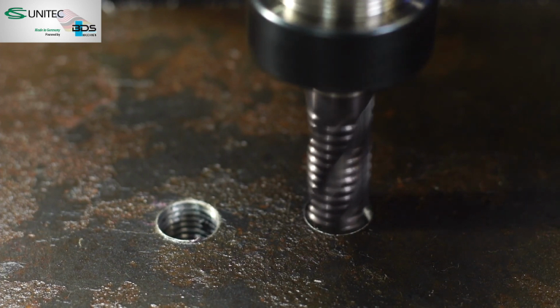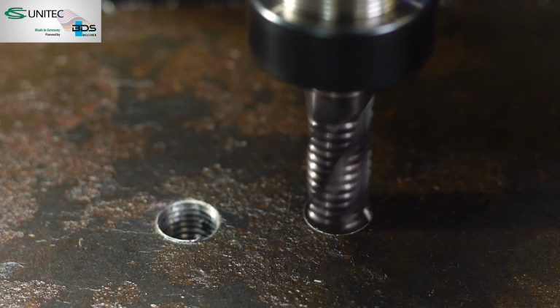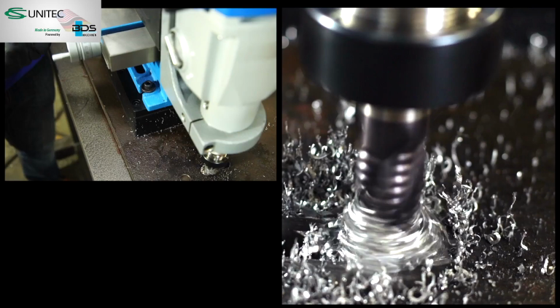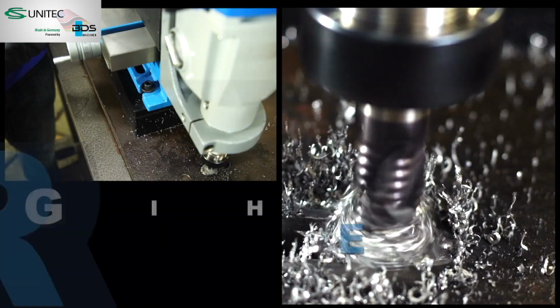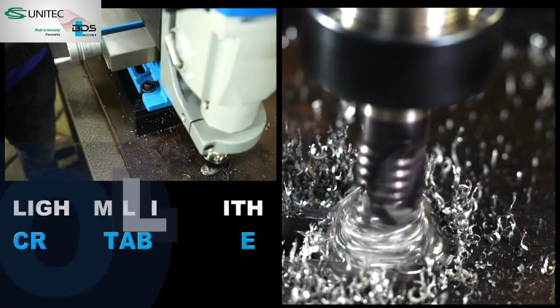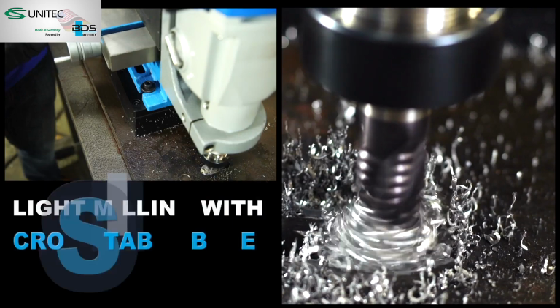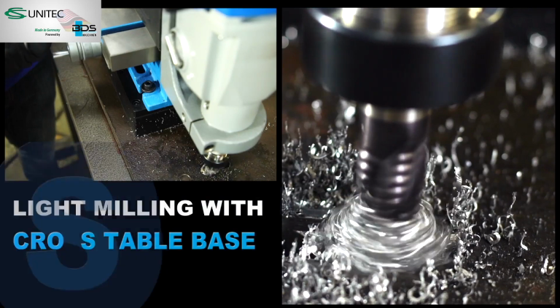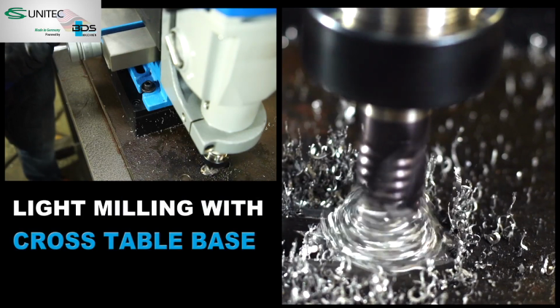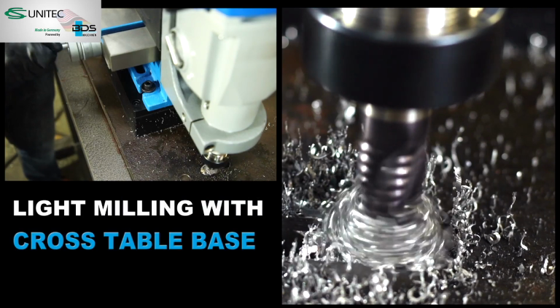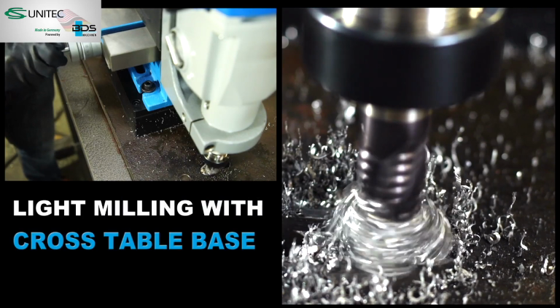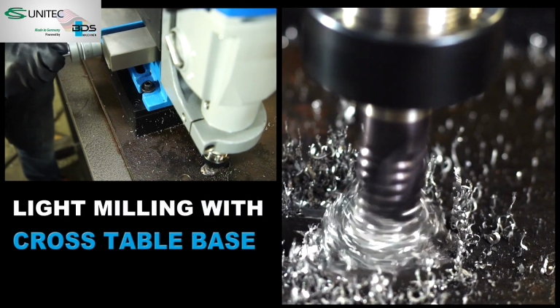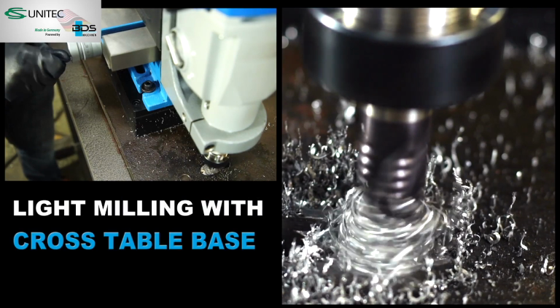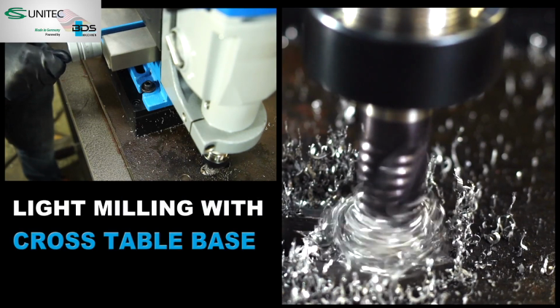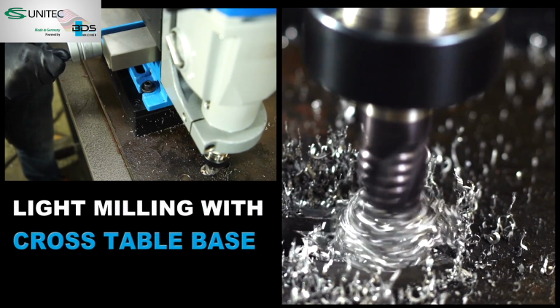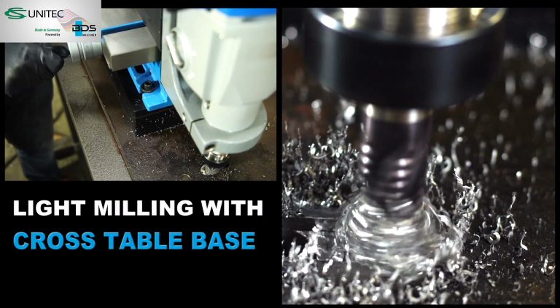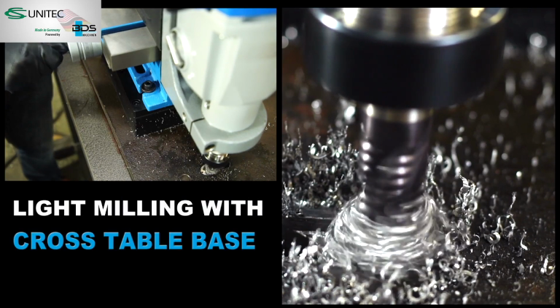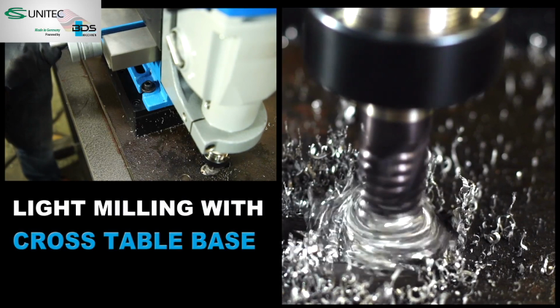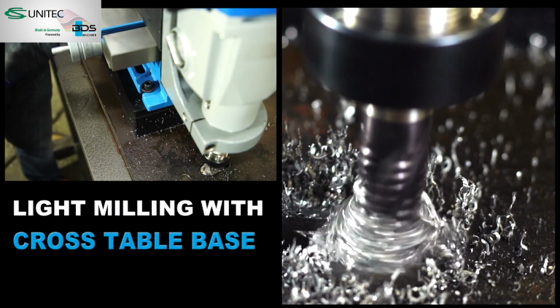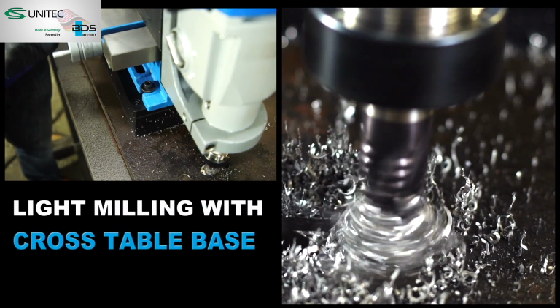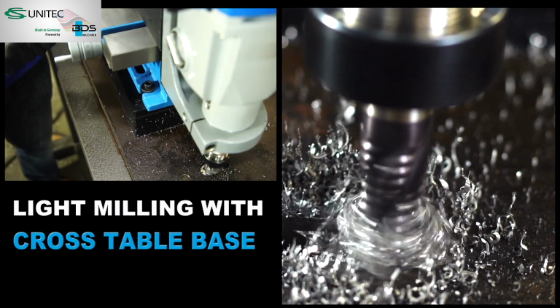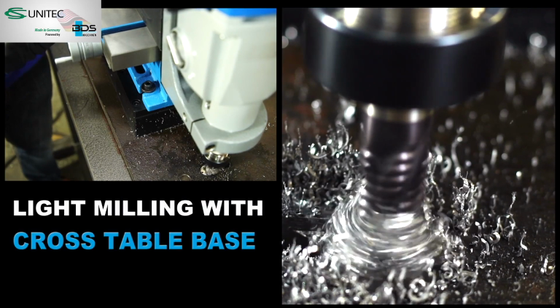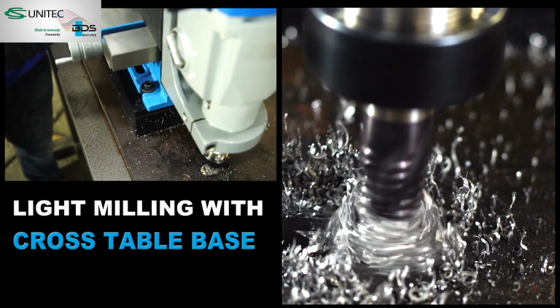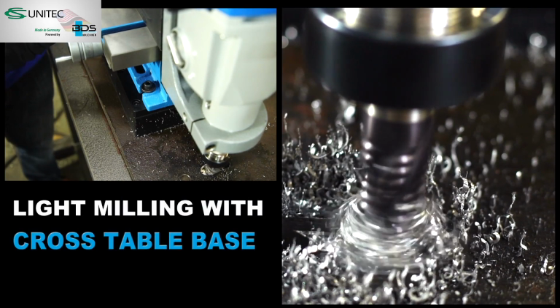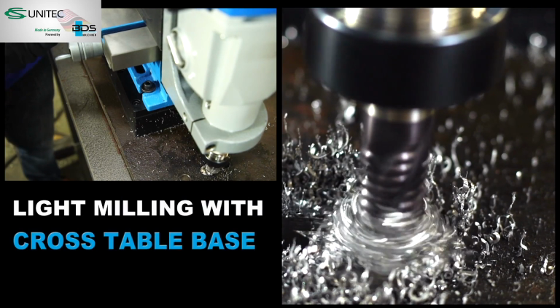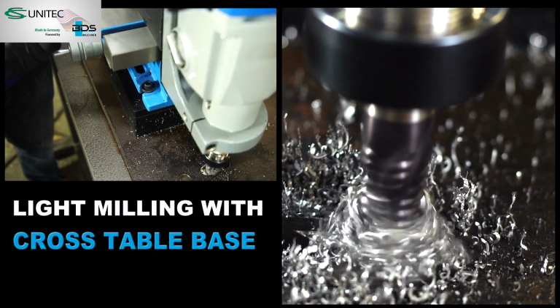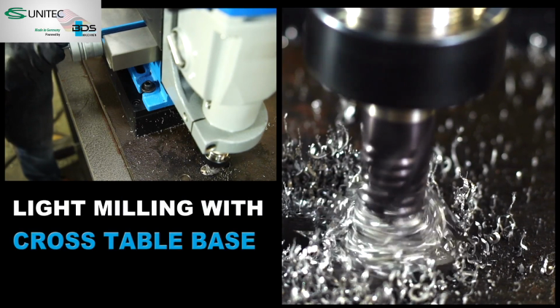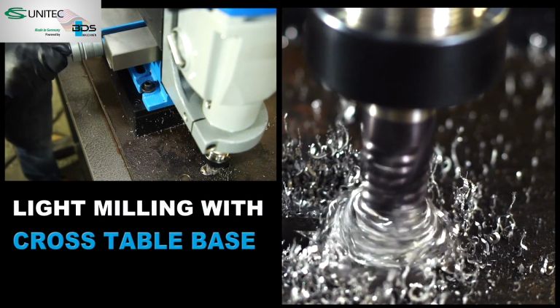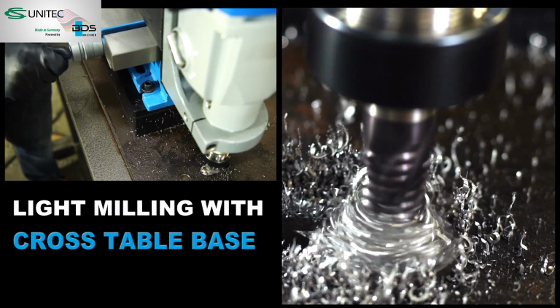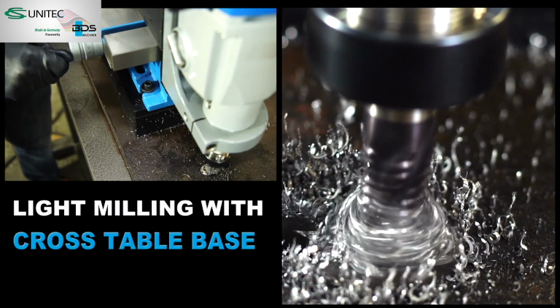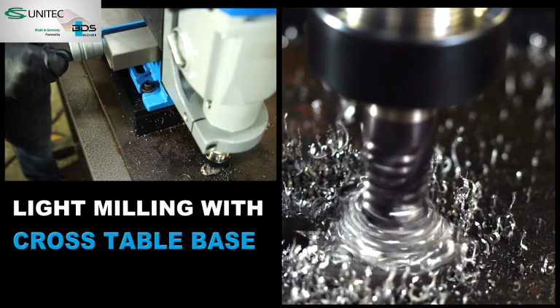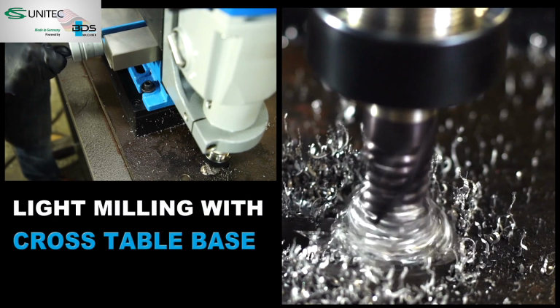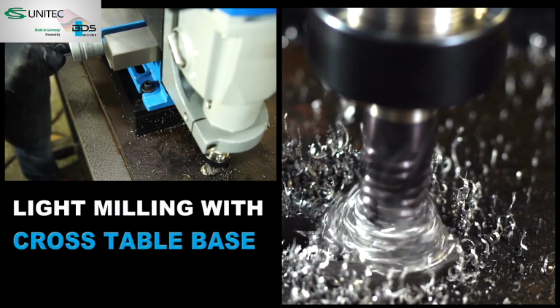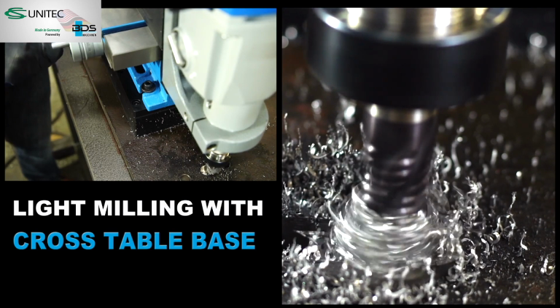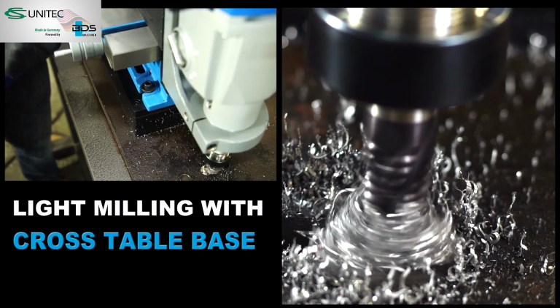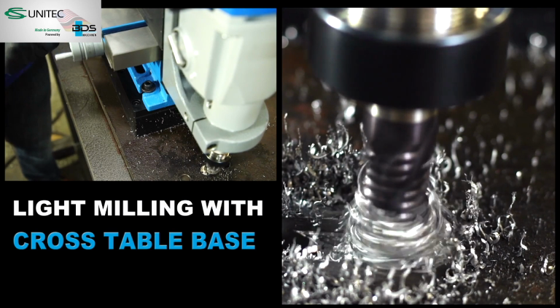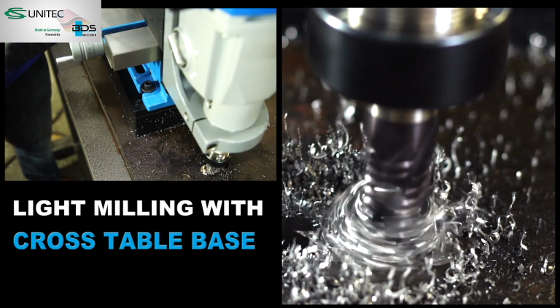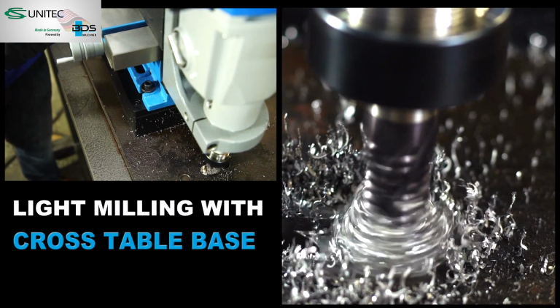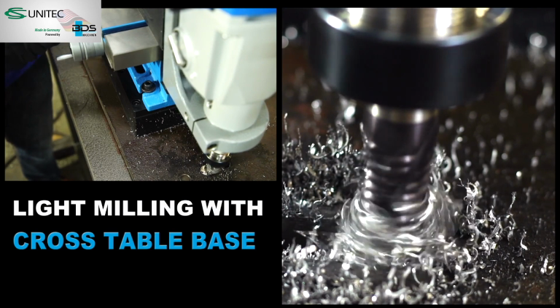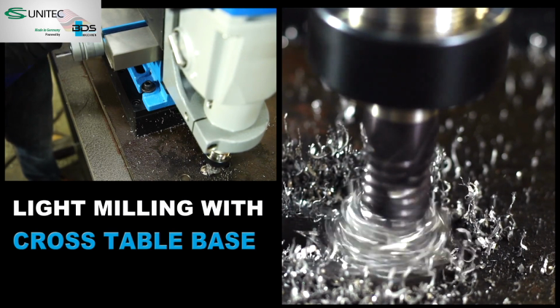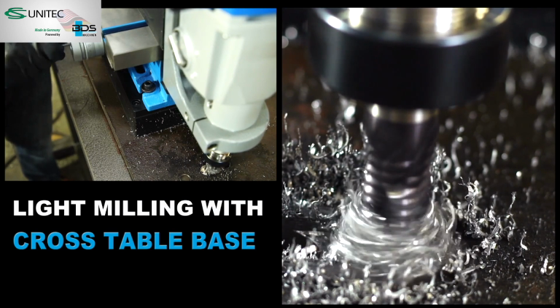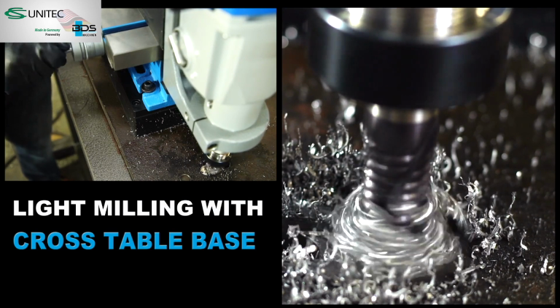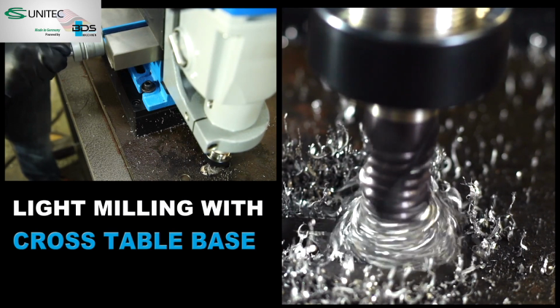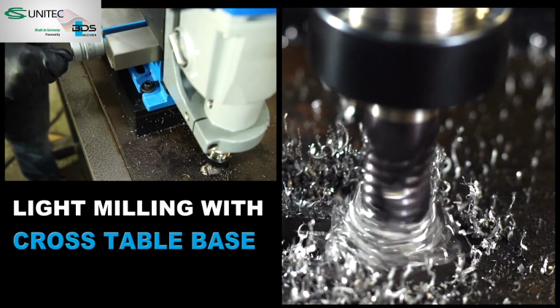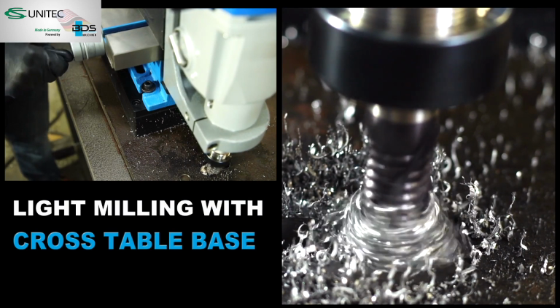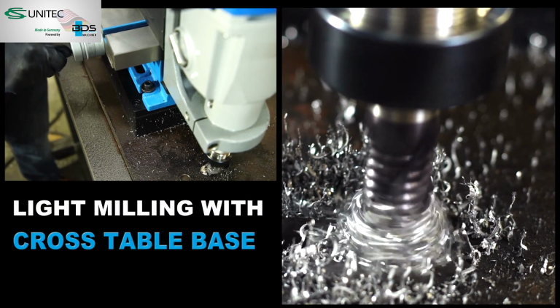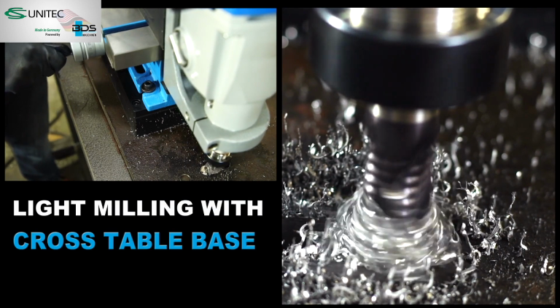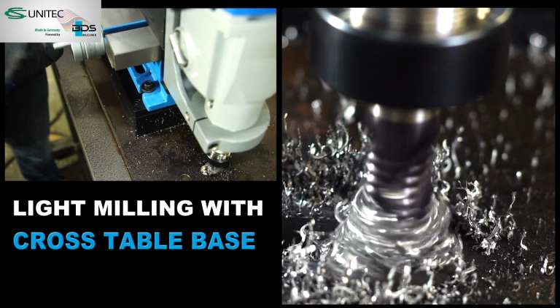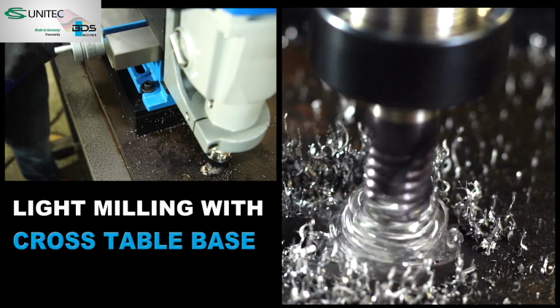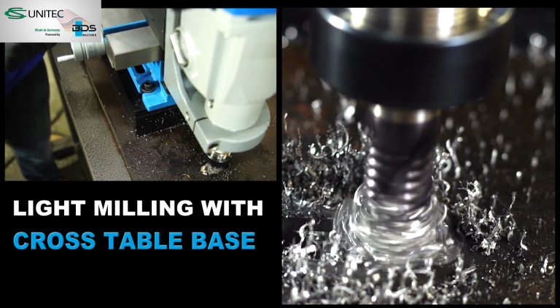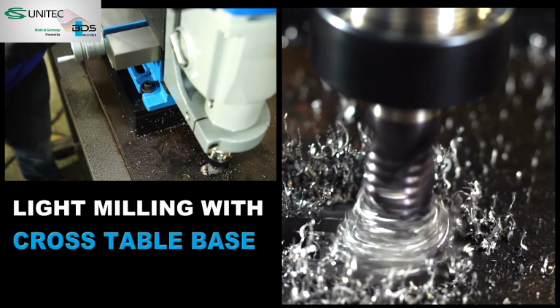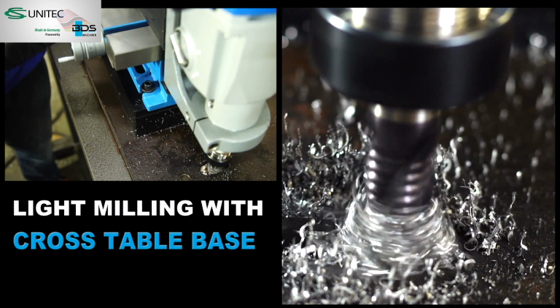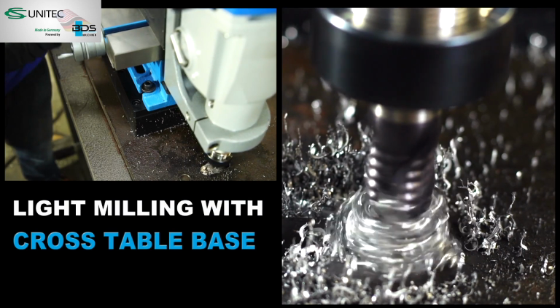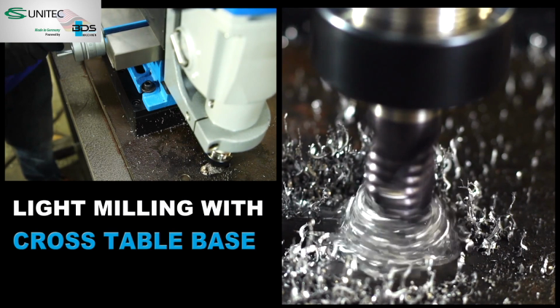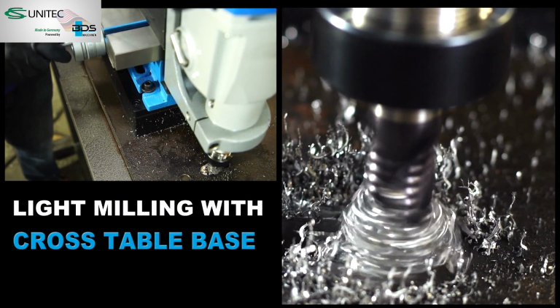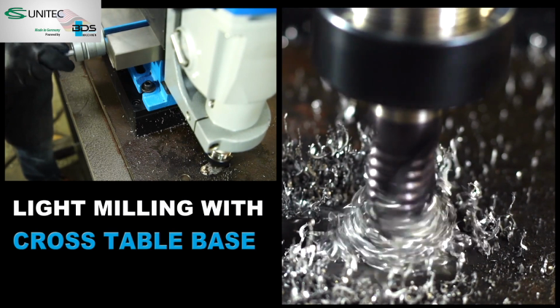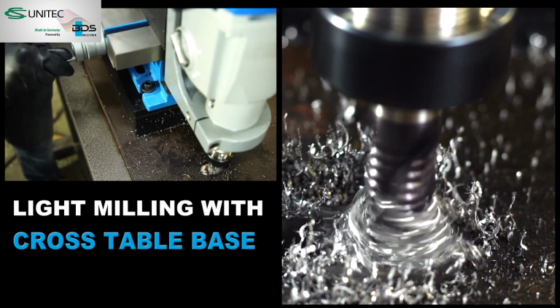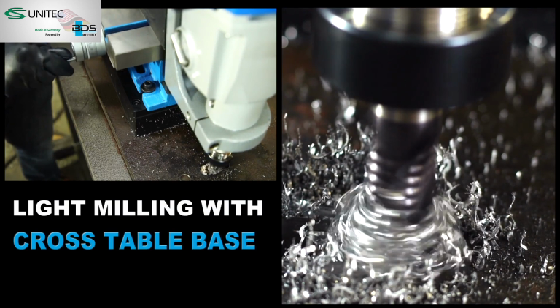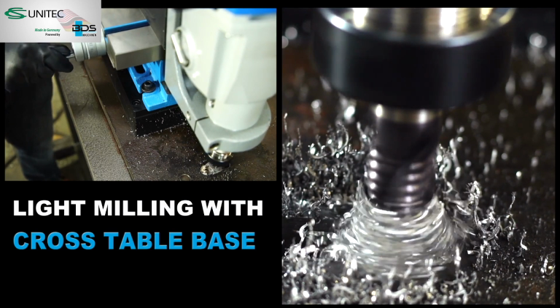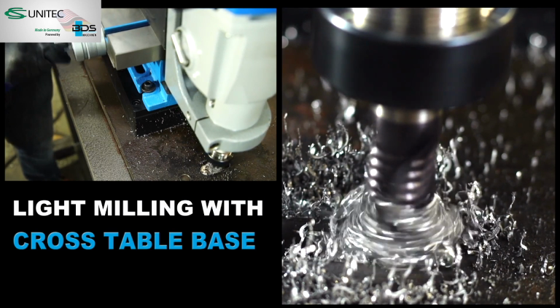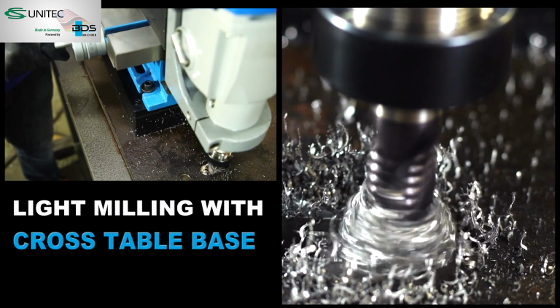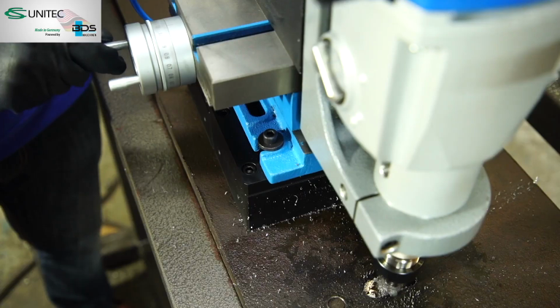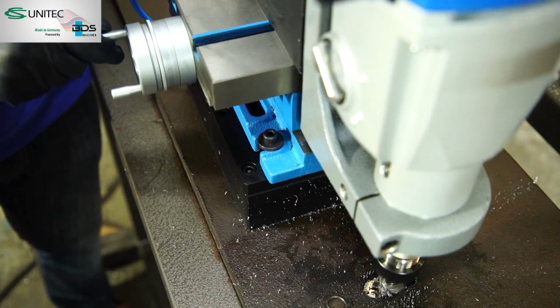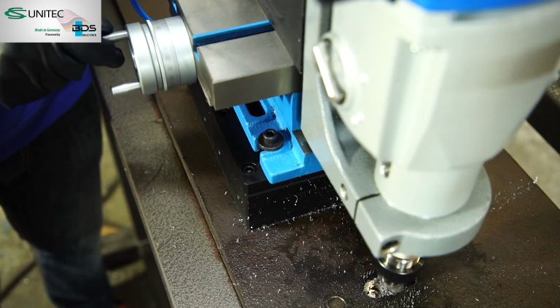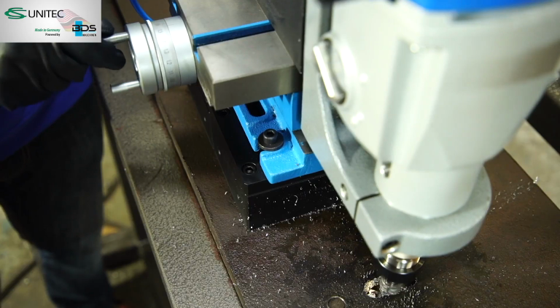Light milling to create slotted holes or depressions is possible using the optionally available collet chuck.